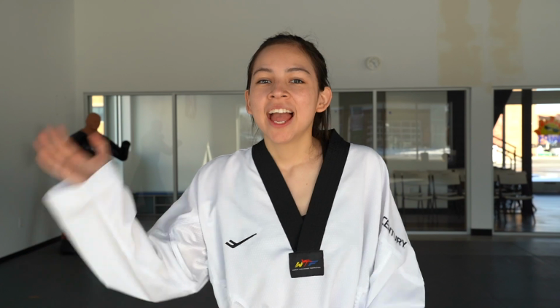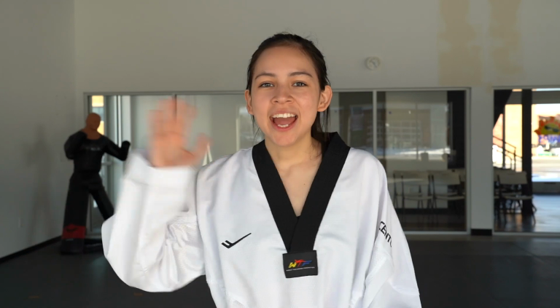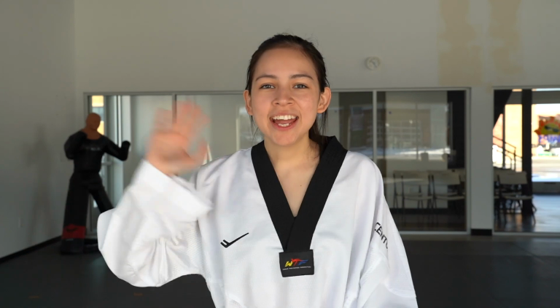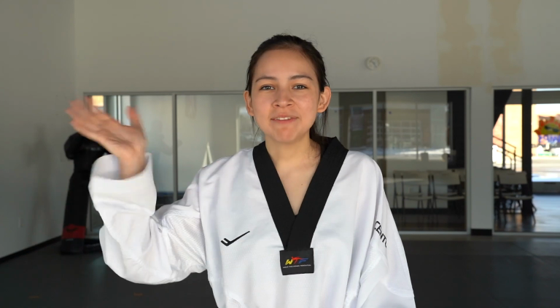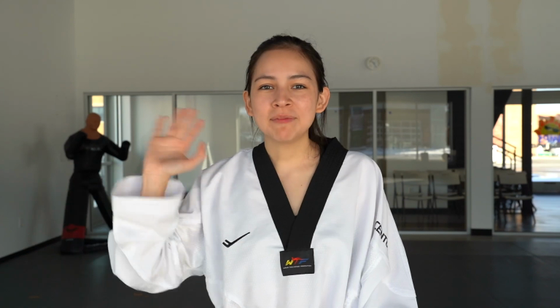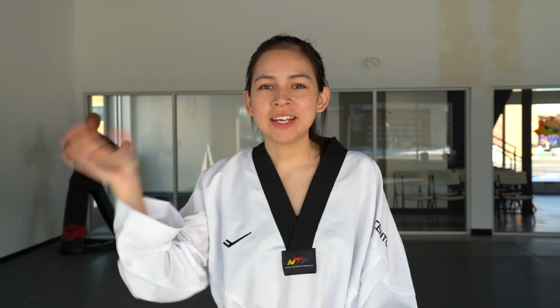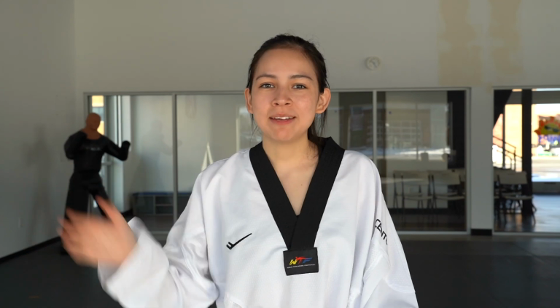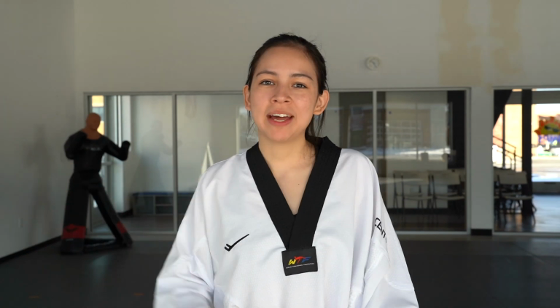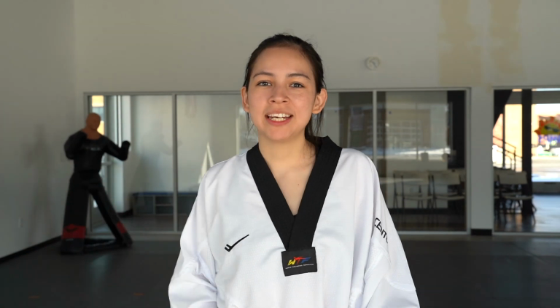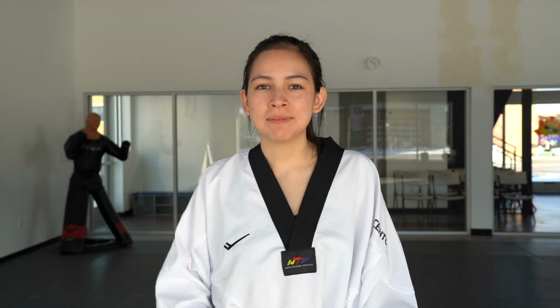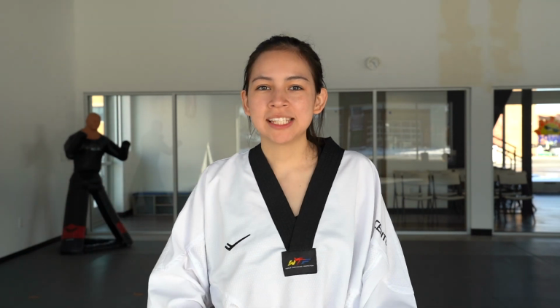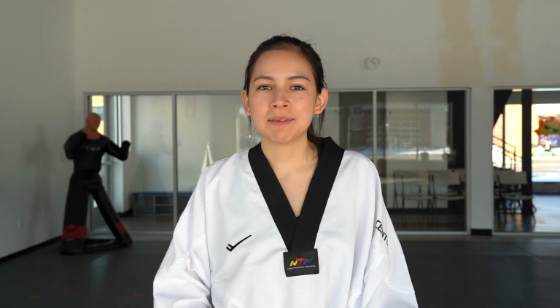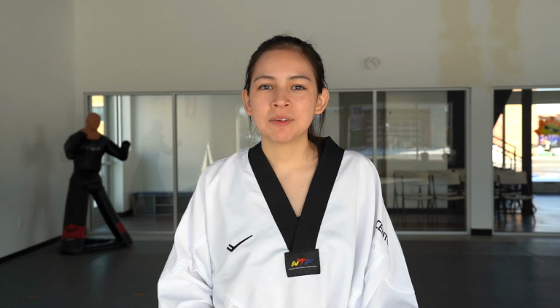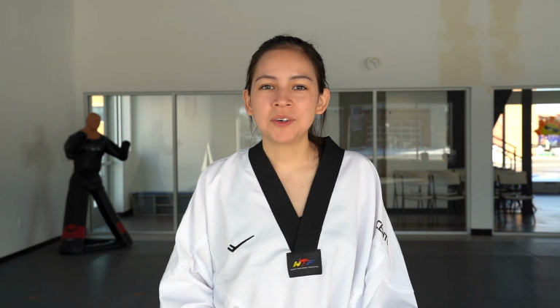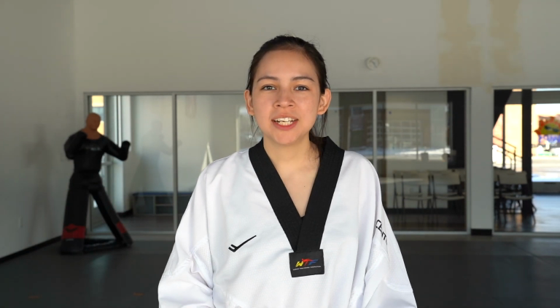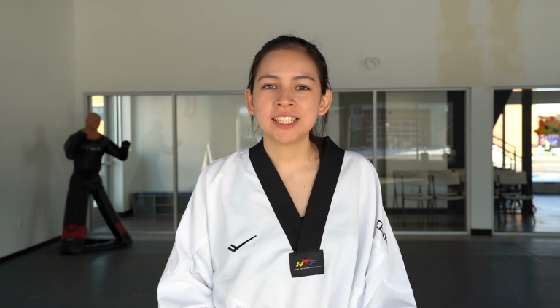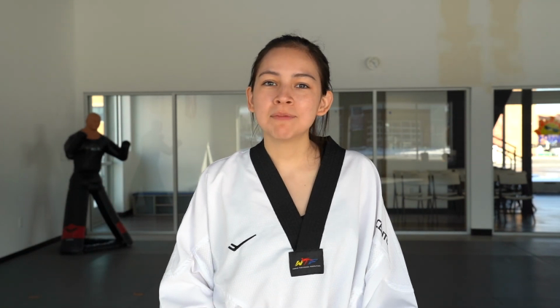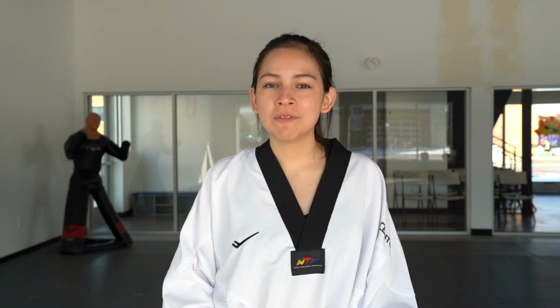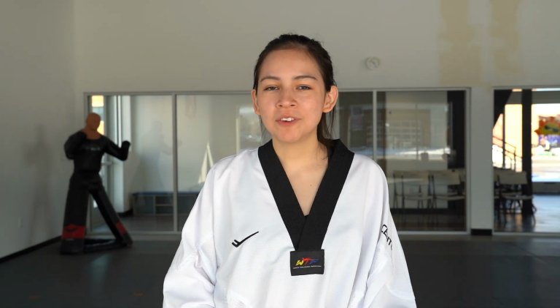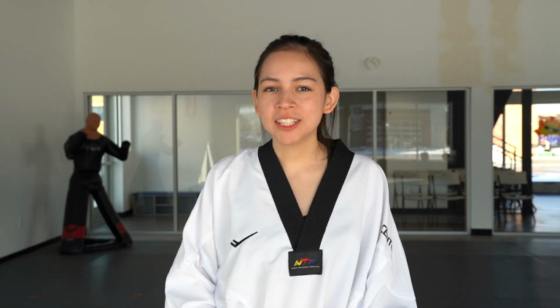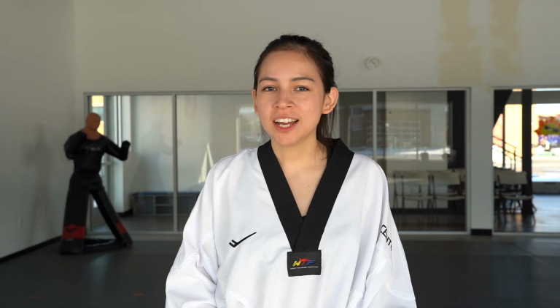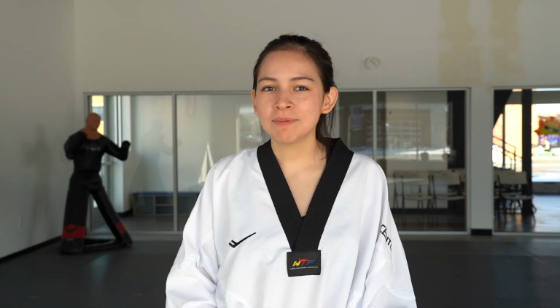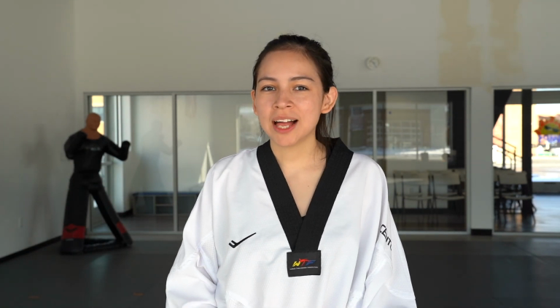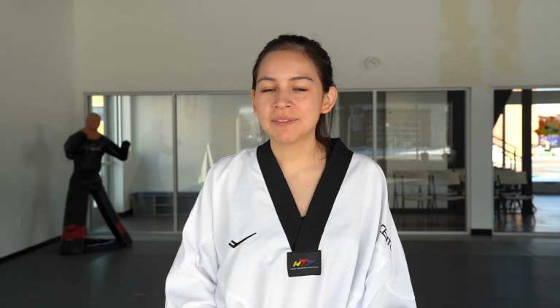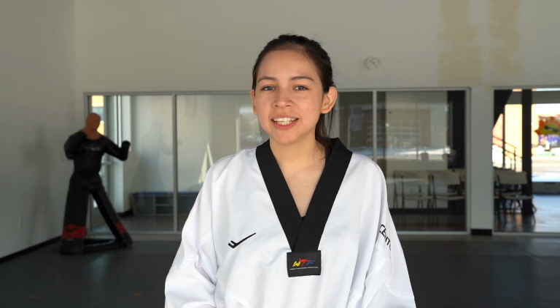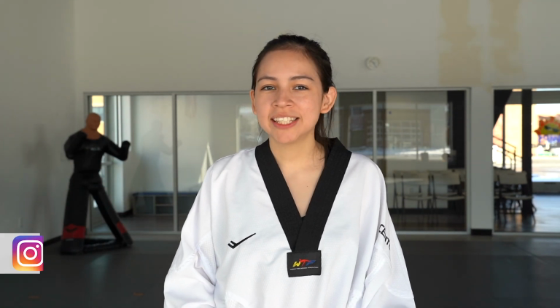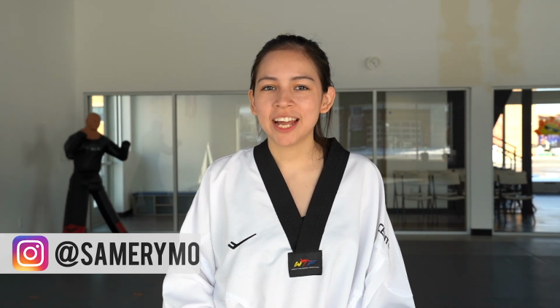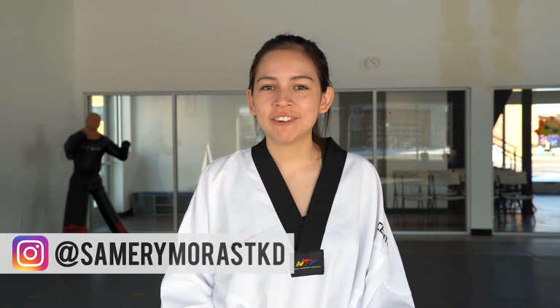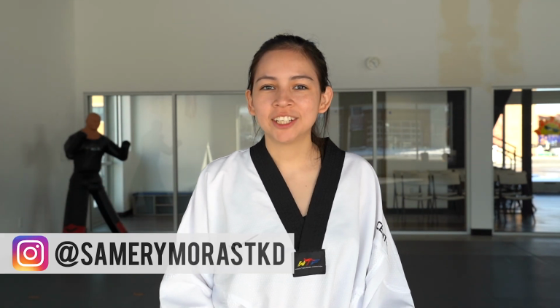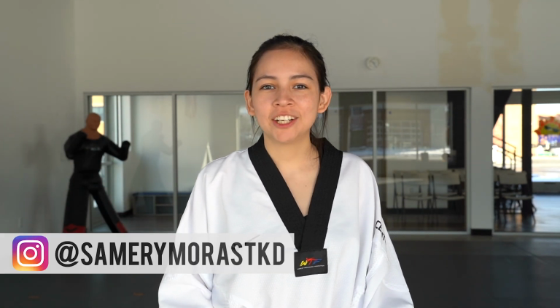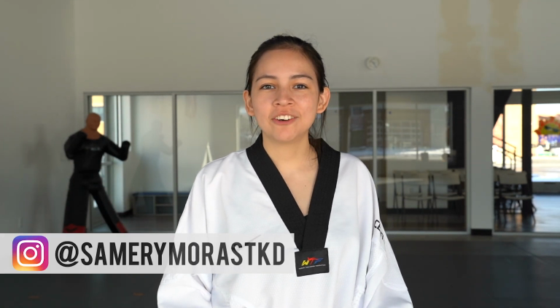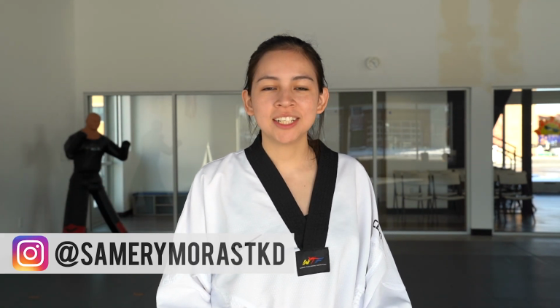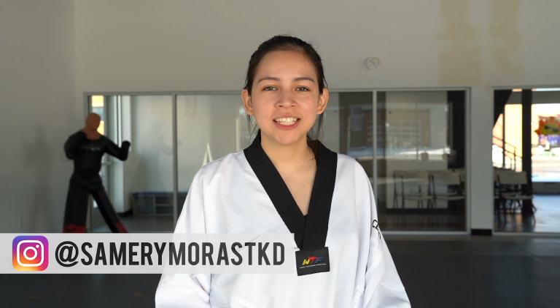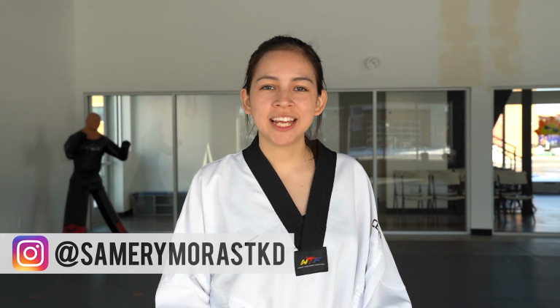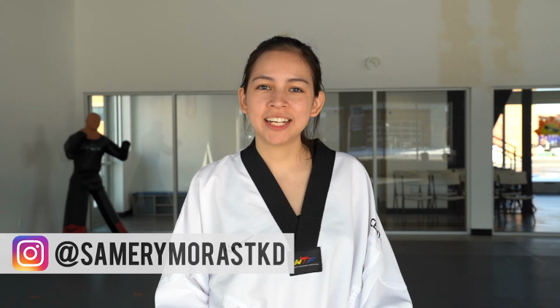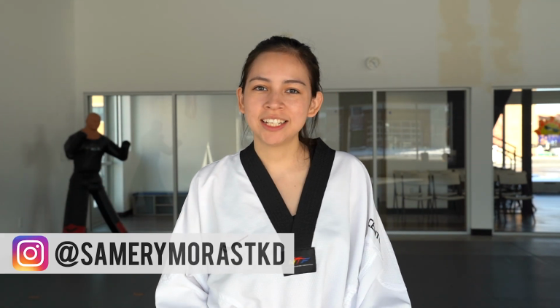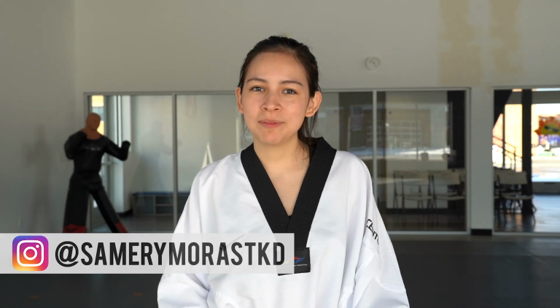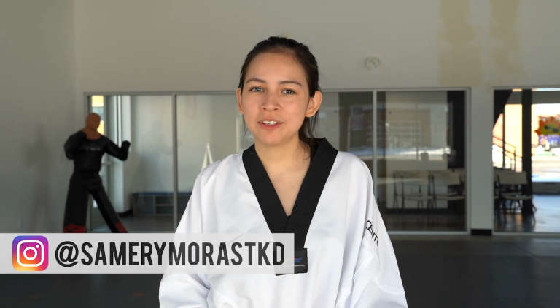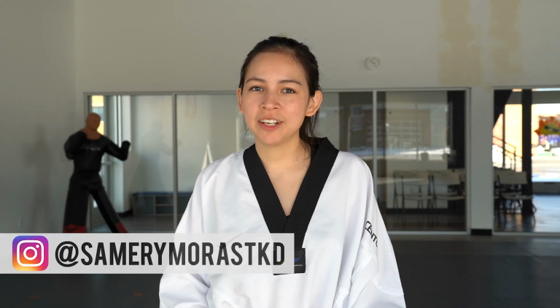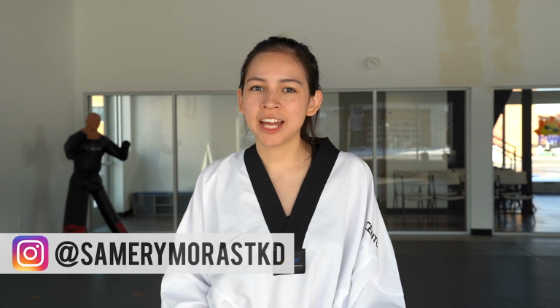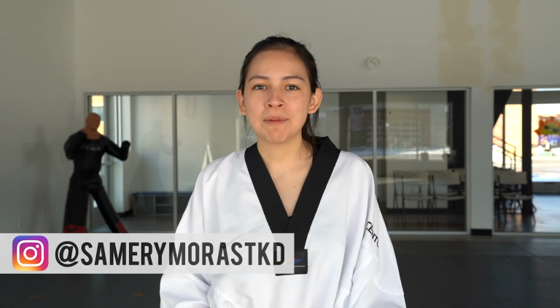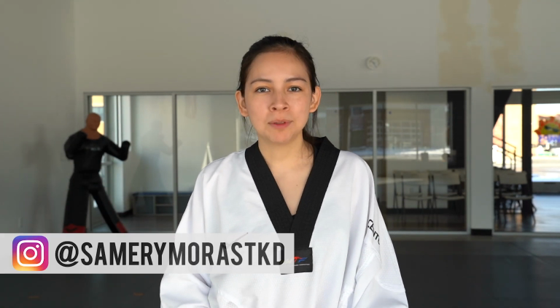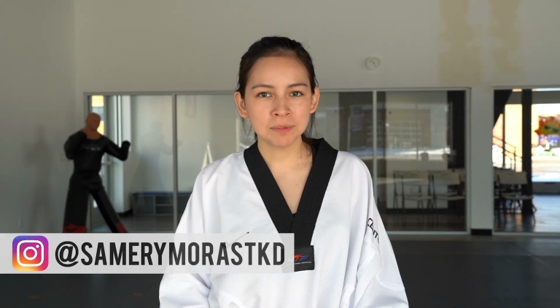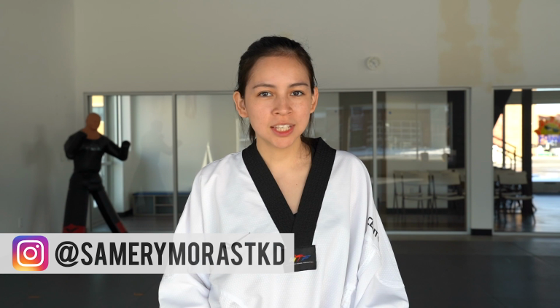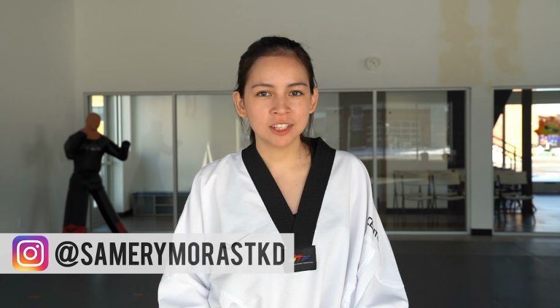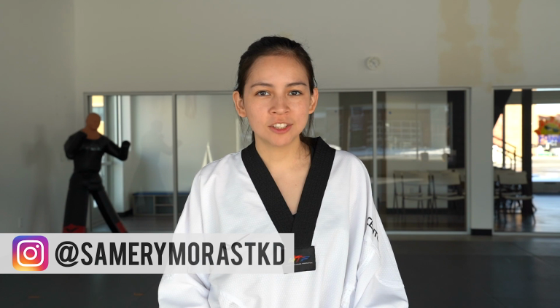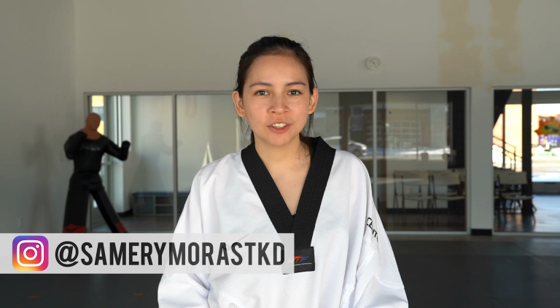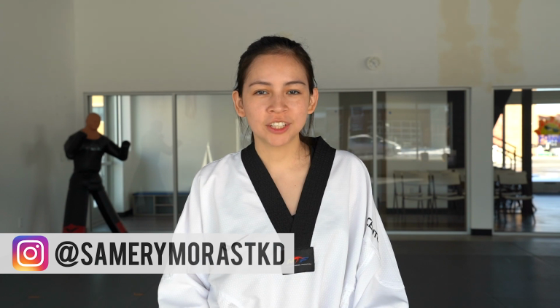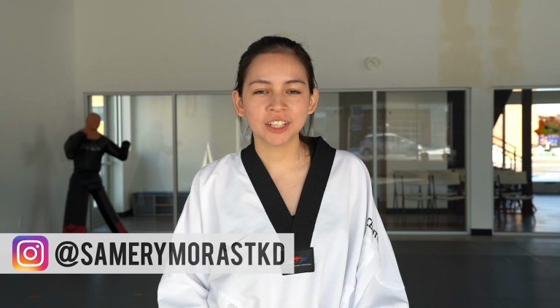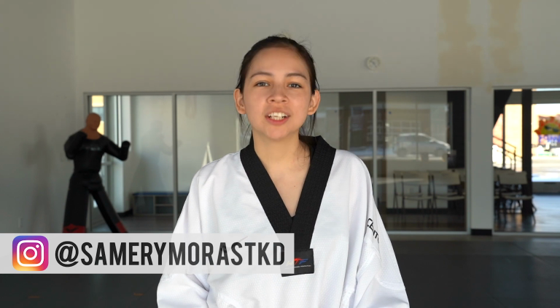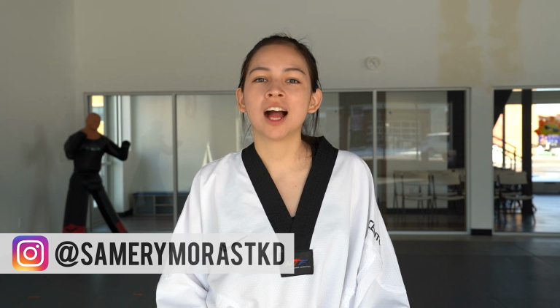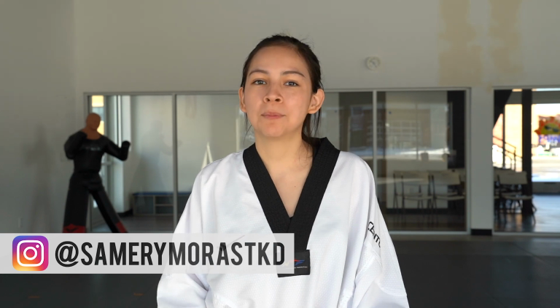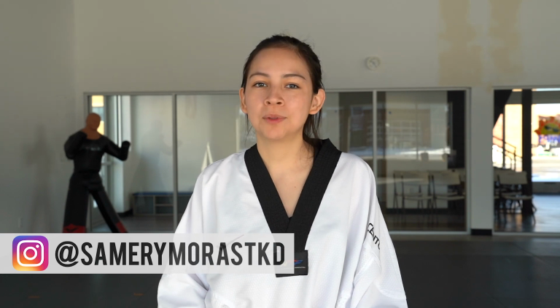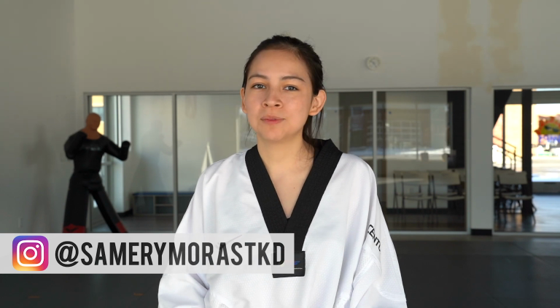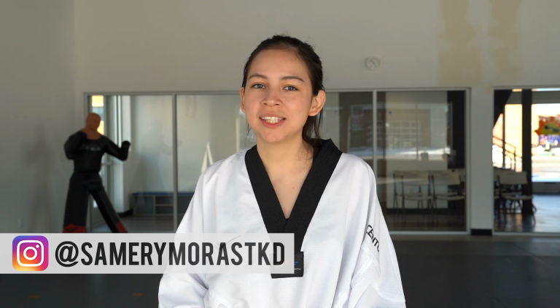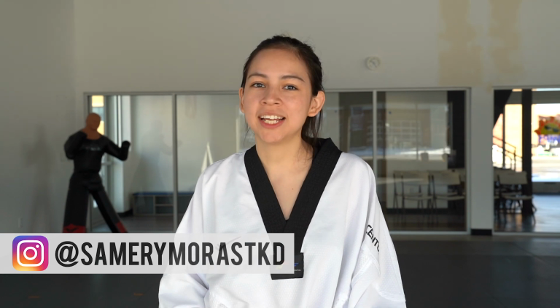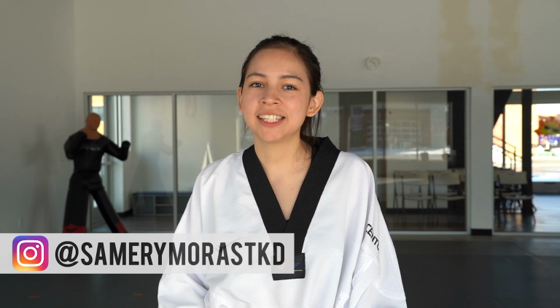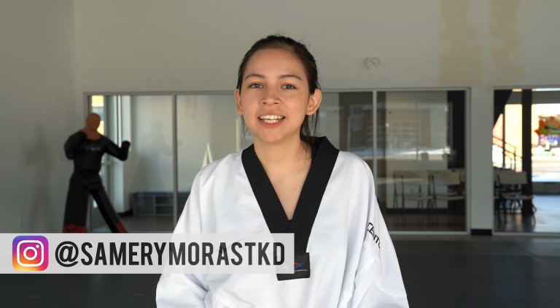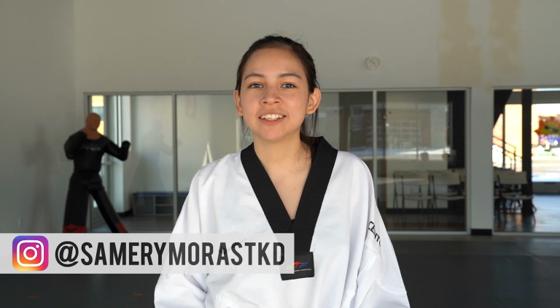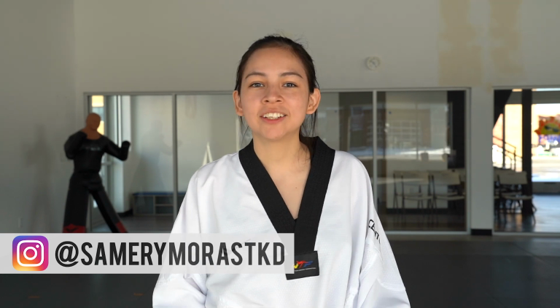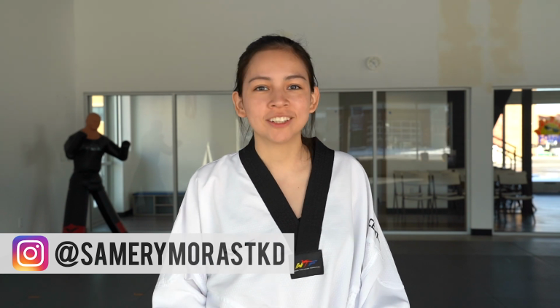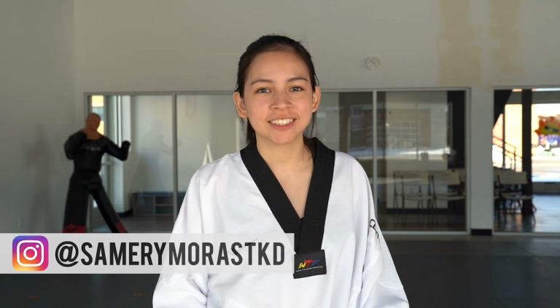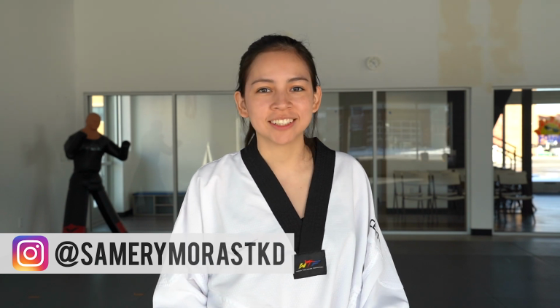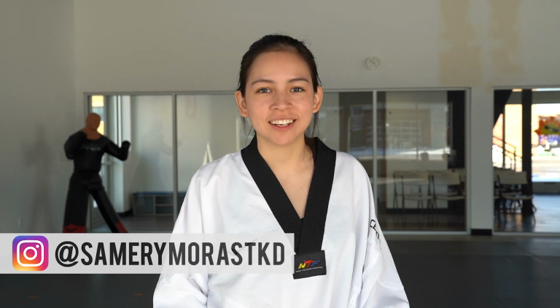Hey everybody, my name is Samery Morris. I'm a 4th dan black belt in Taekwondo and today I'm going to be doing a Poomsae tutorial on Poomsae Taeguk Yuk Jang.